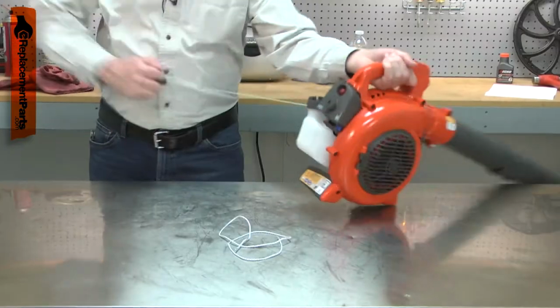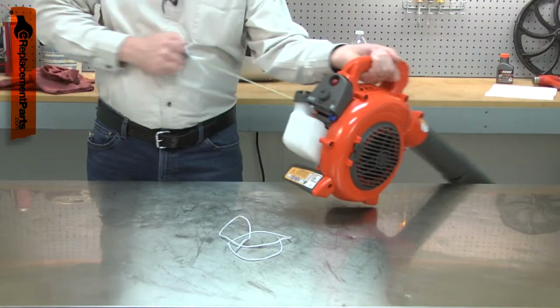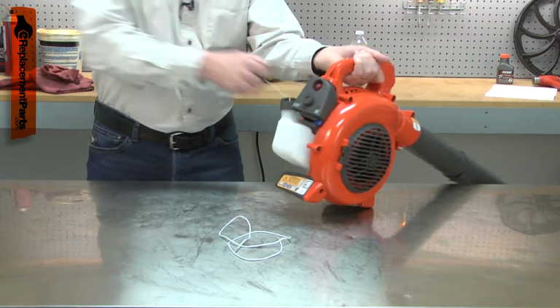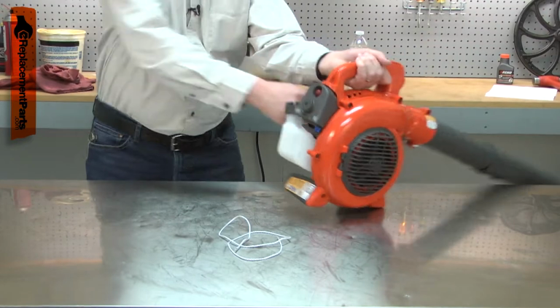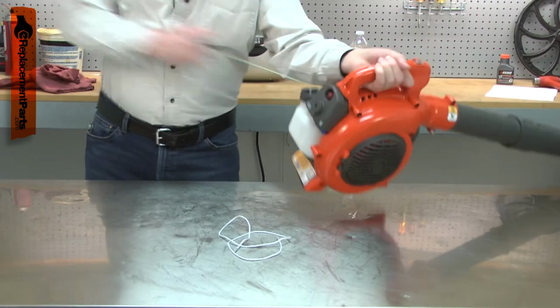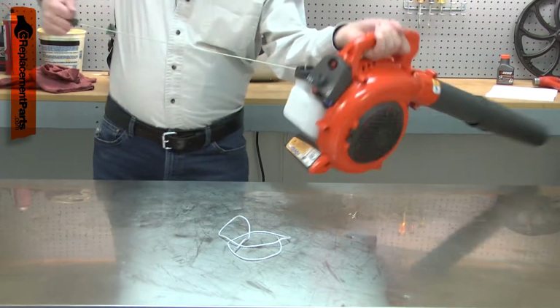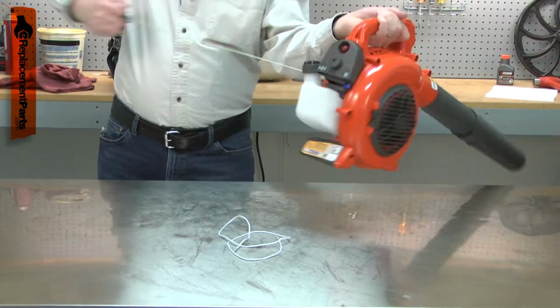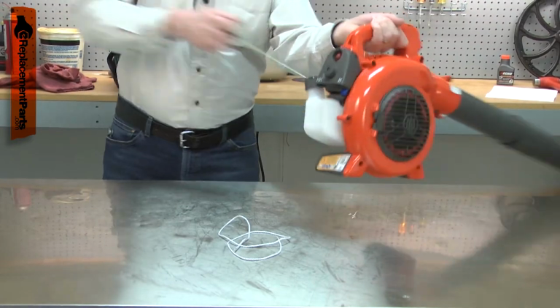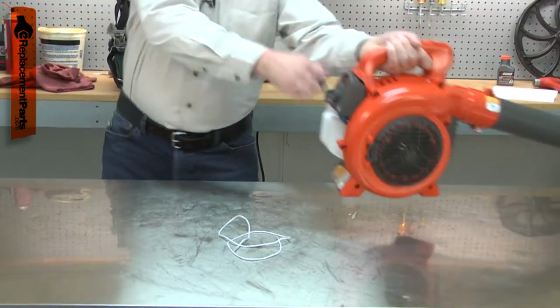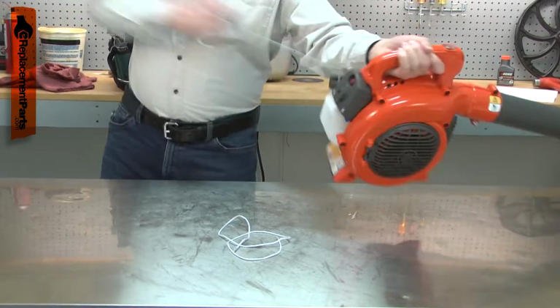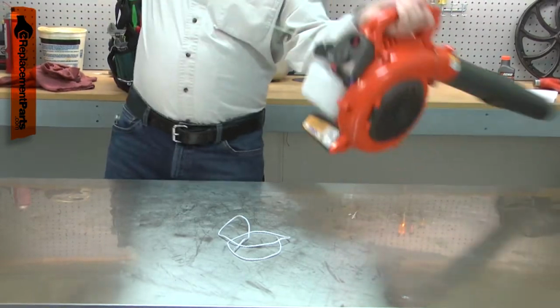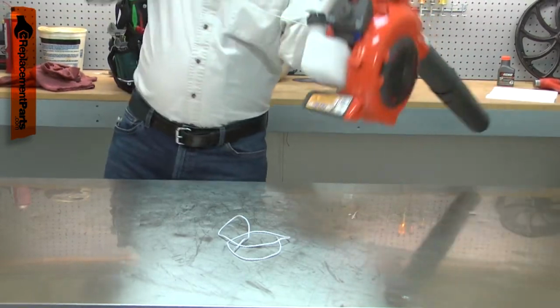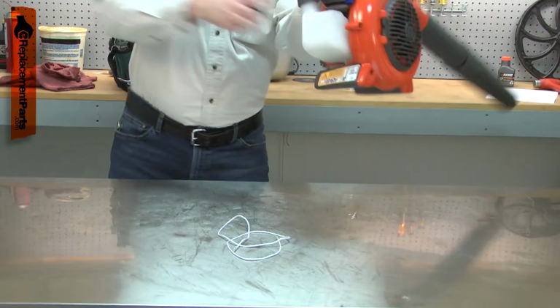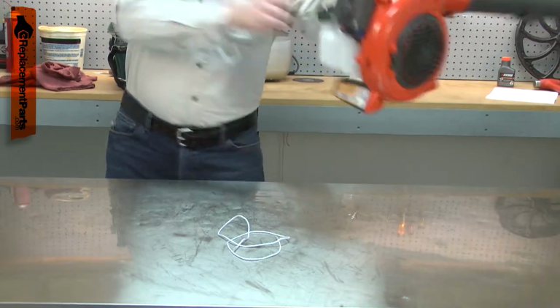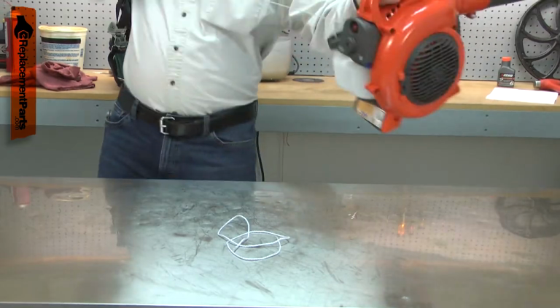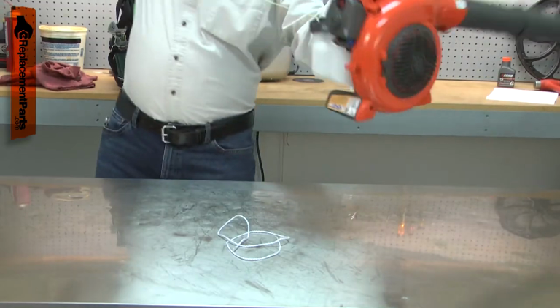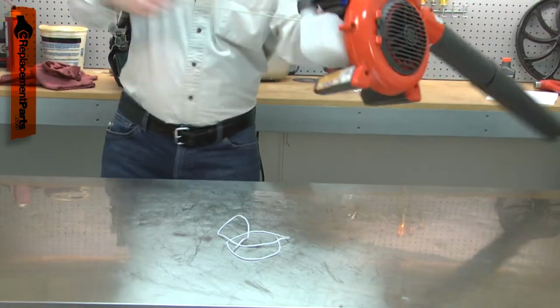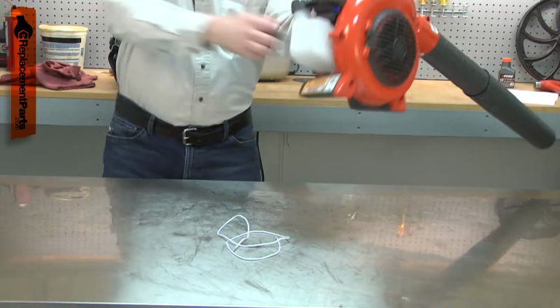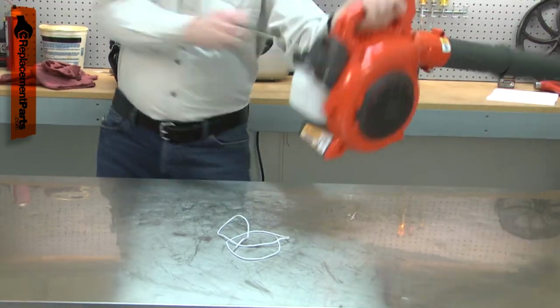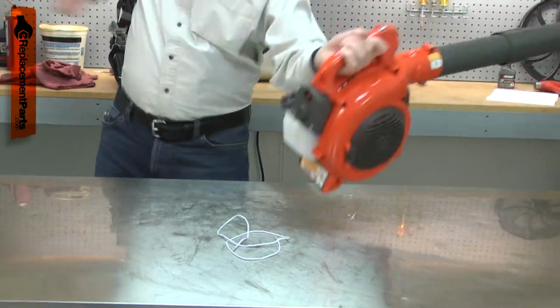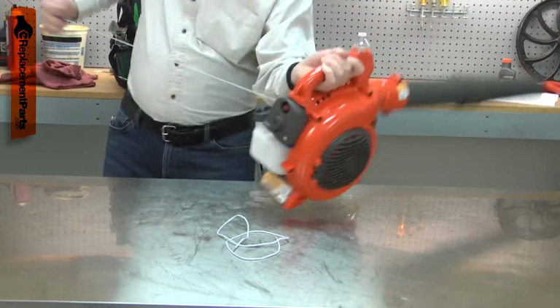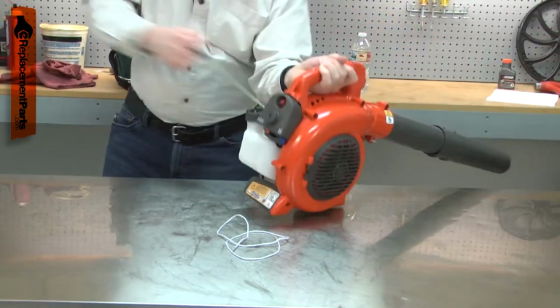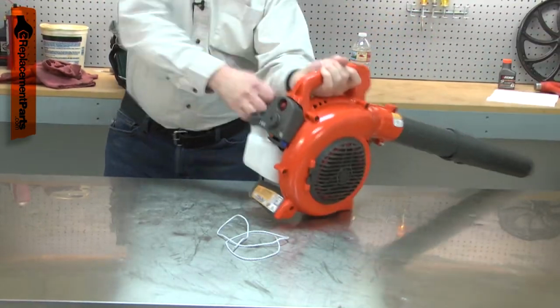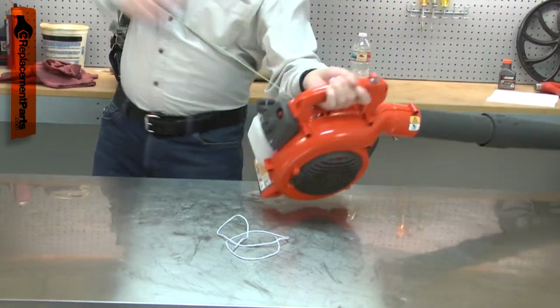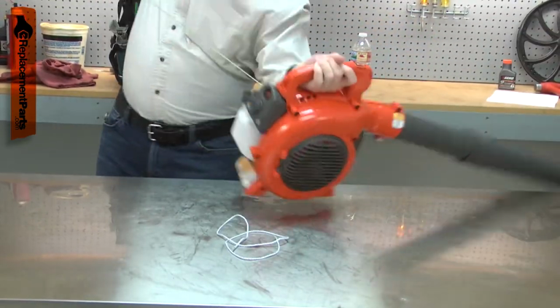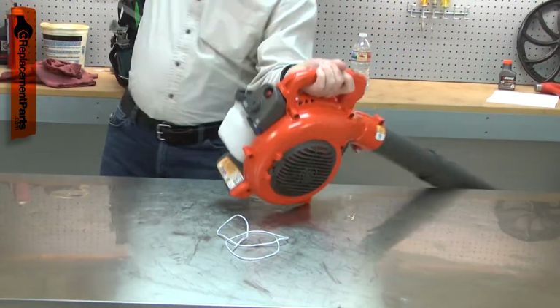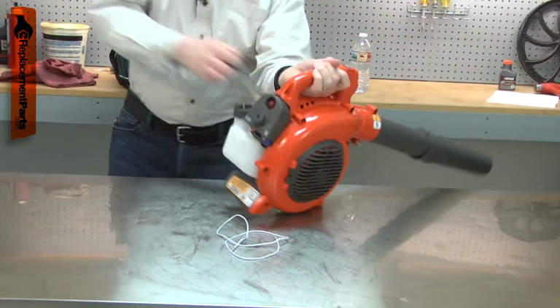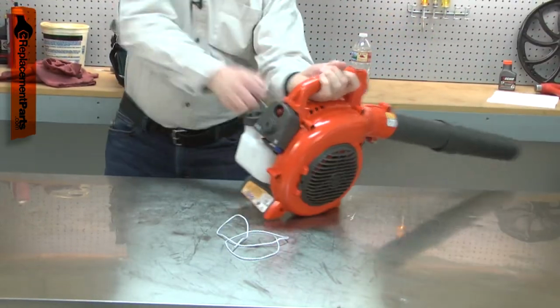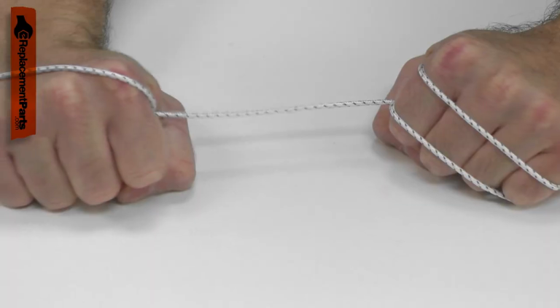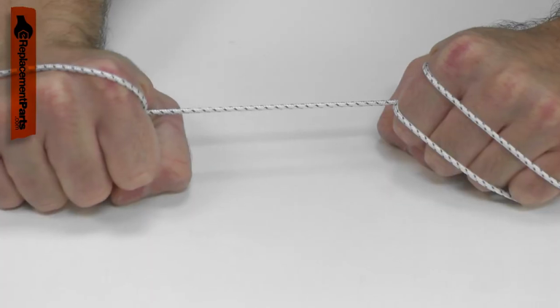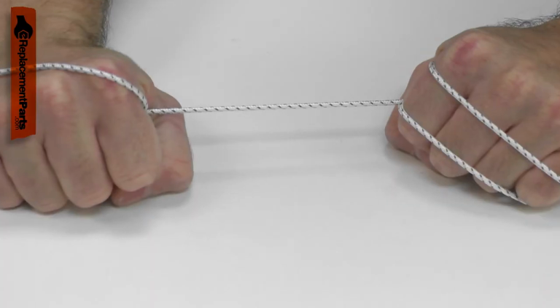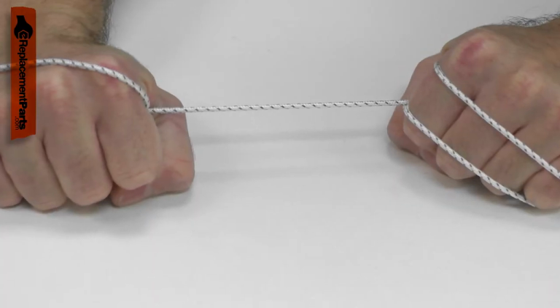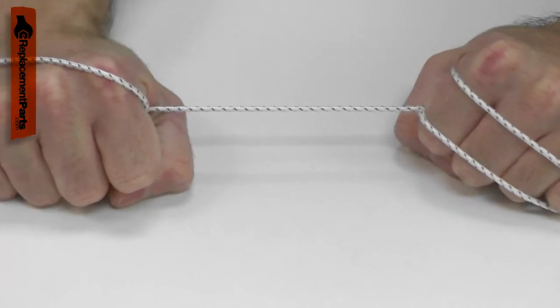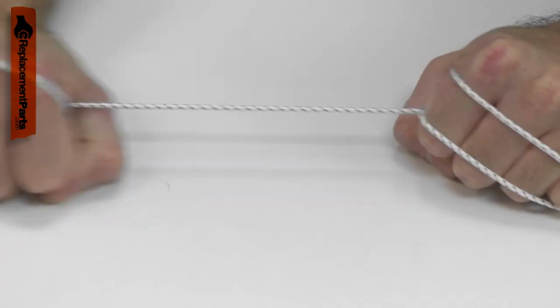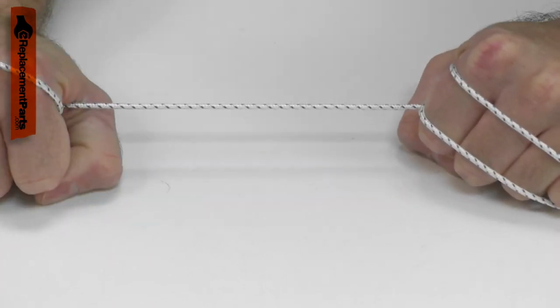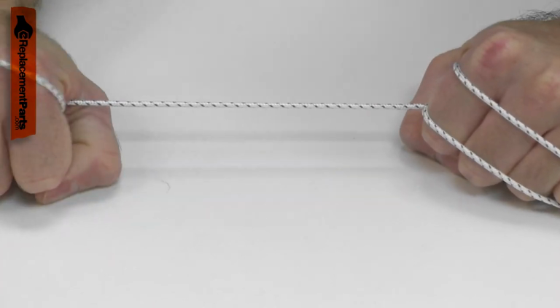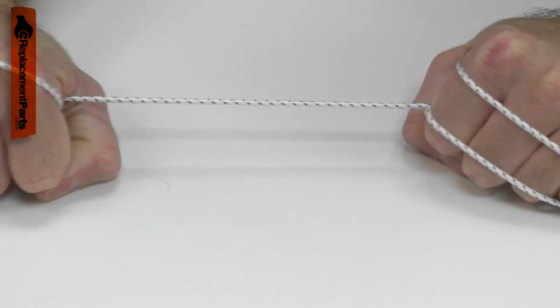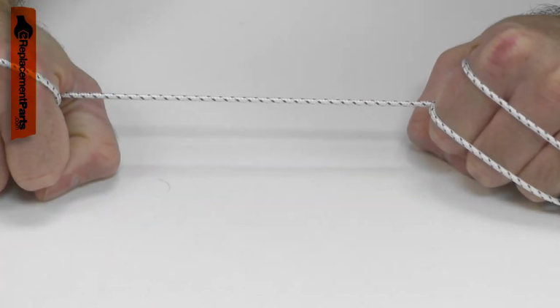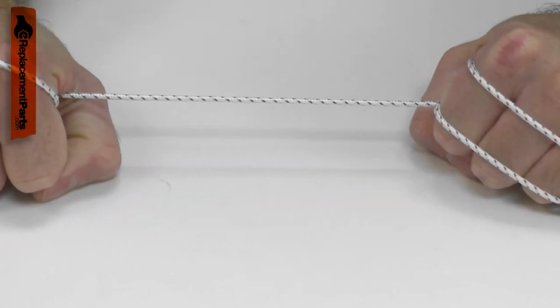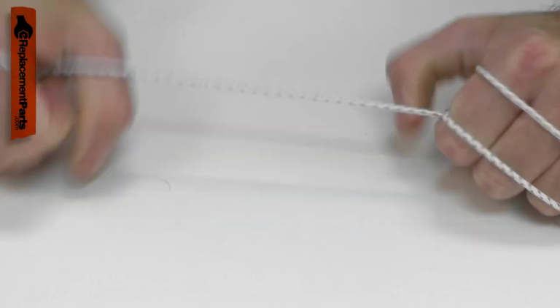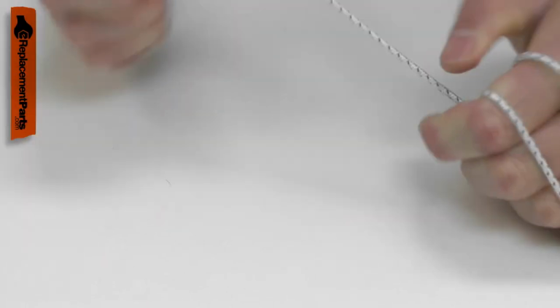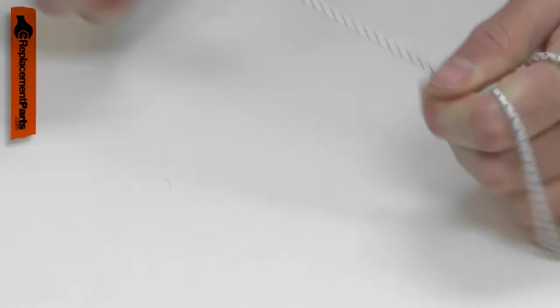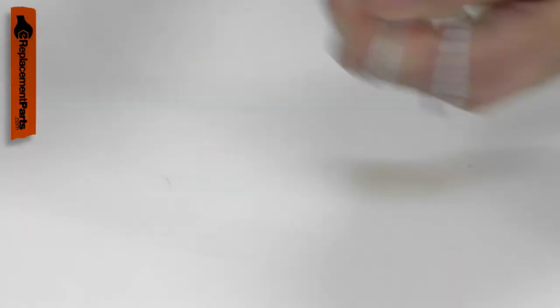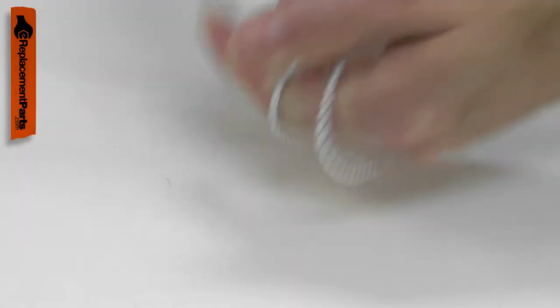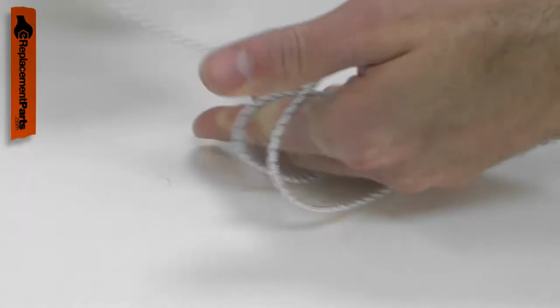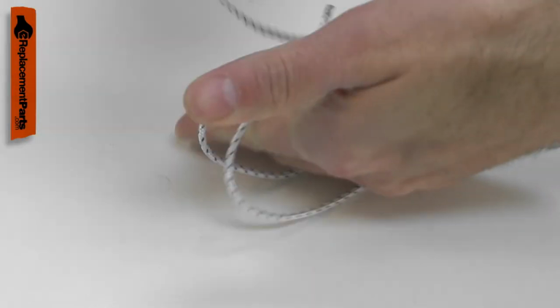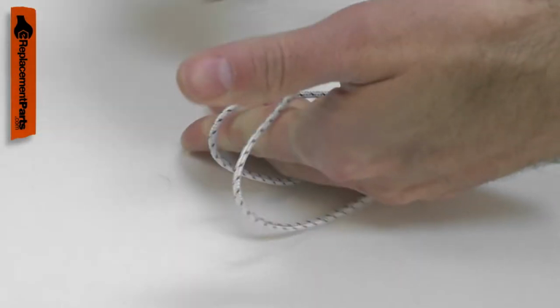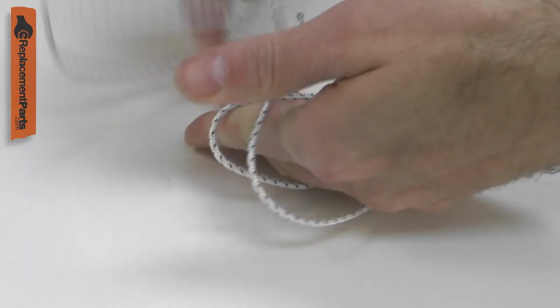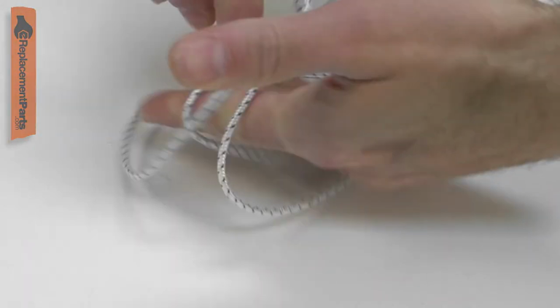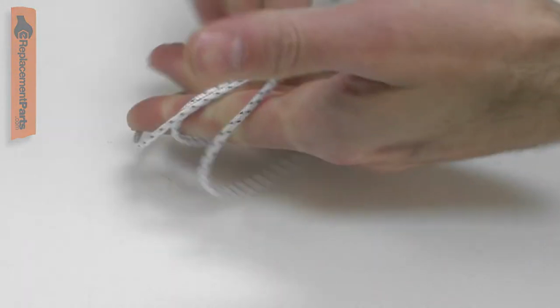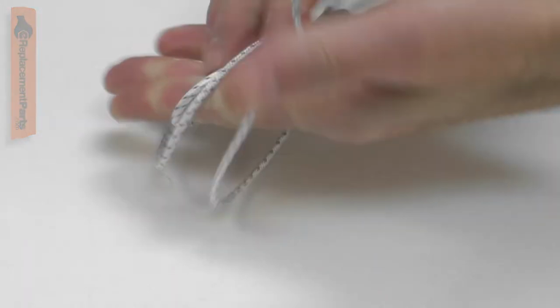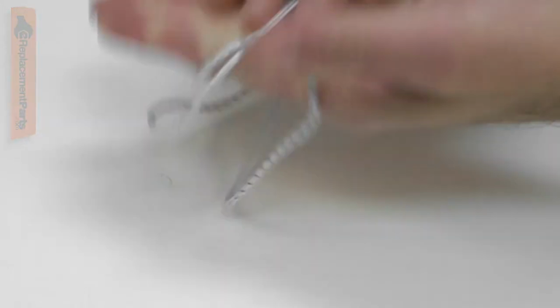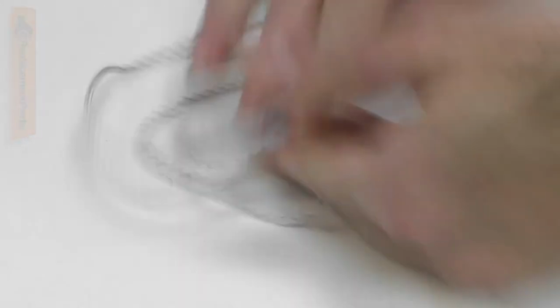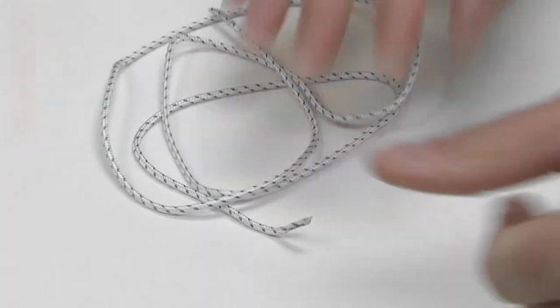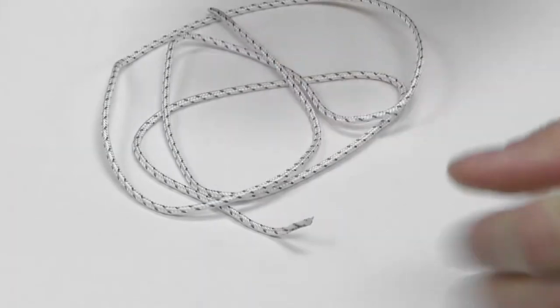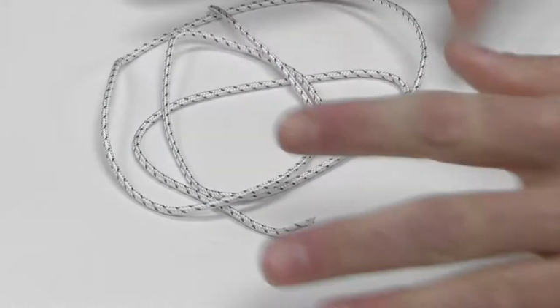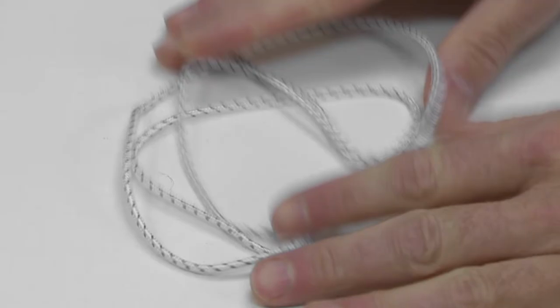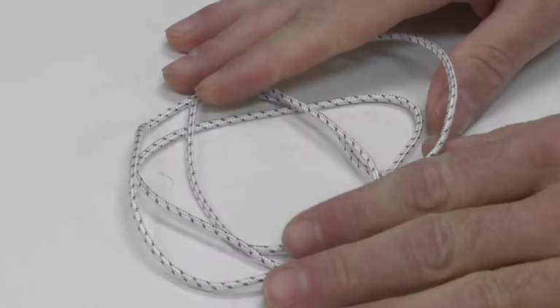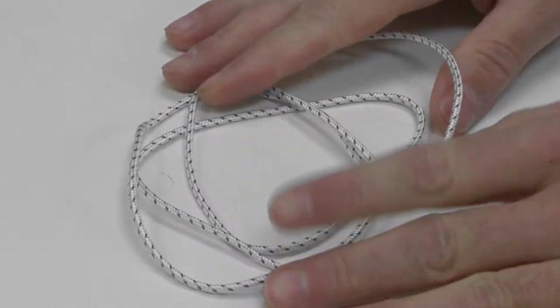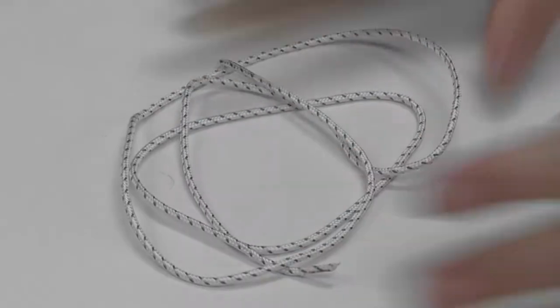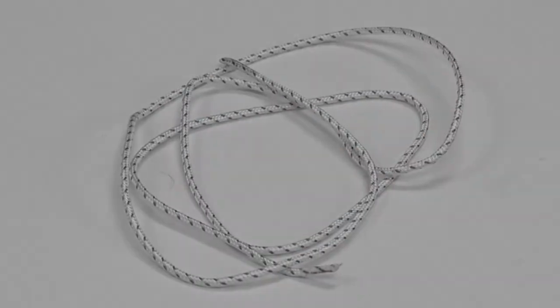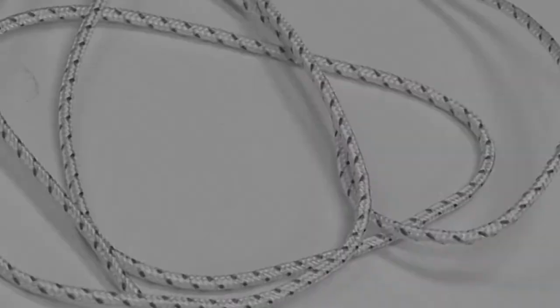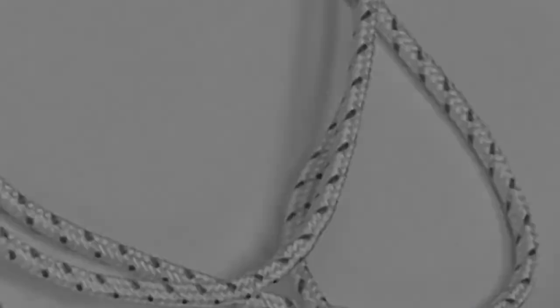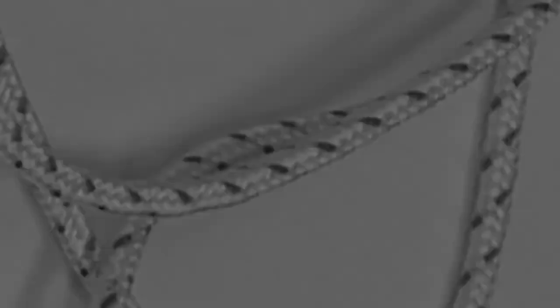Aggressively pulling the starter rope will cause it to fail much faster. Replacing the rope is a repair that you can do yourself, and I'm going to show you how.